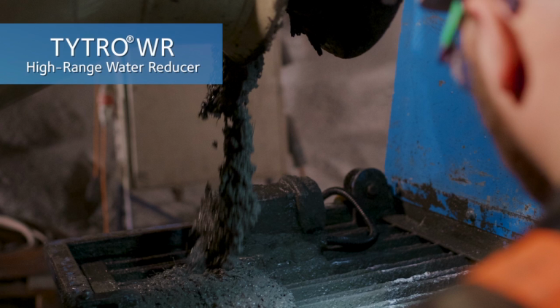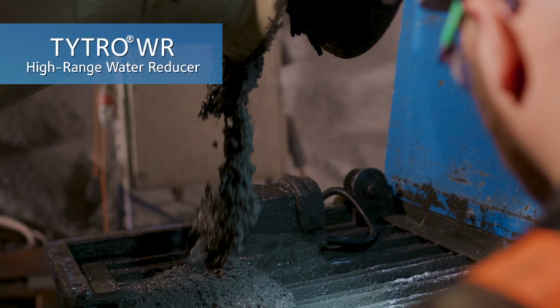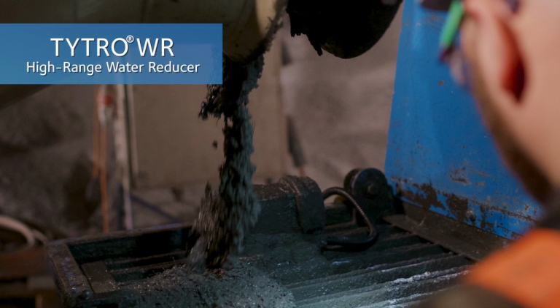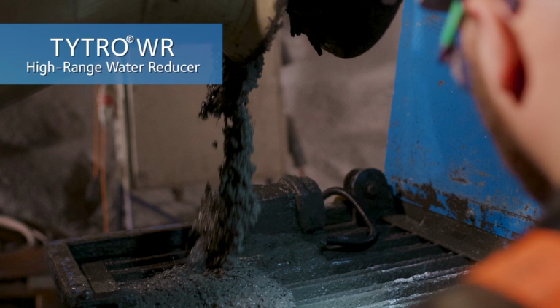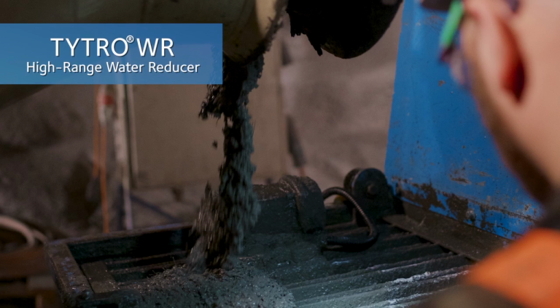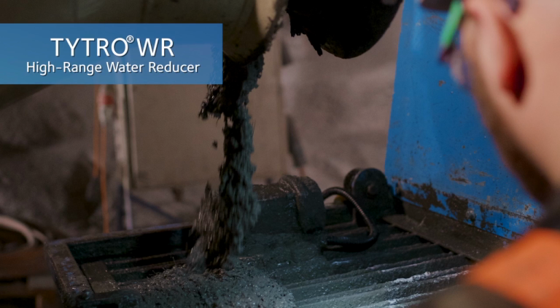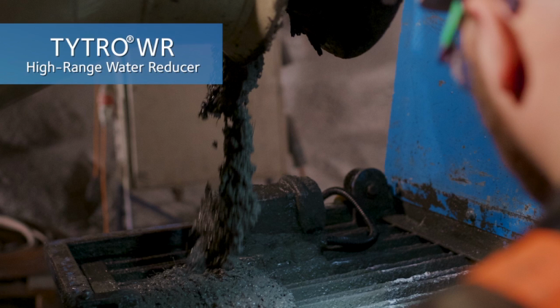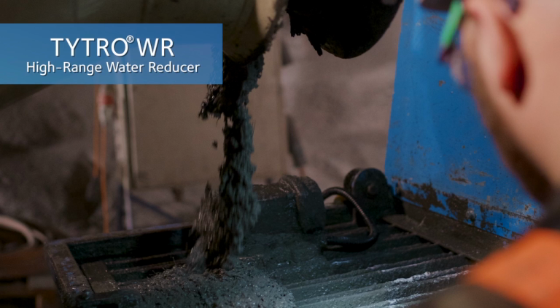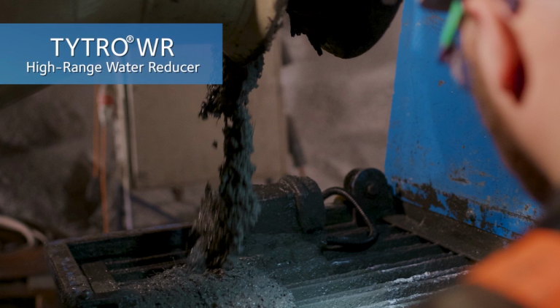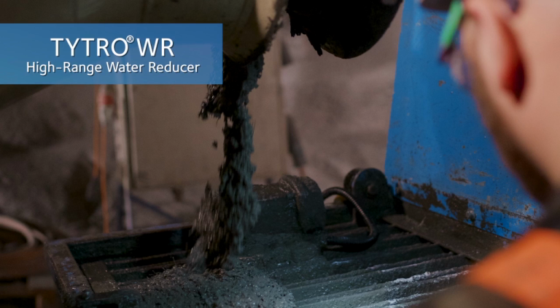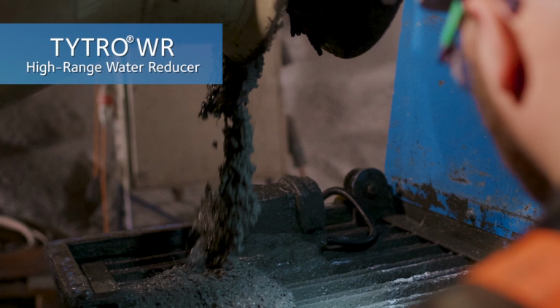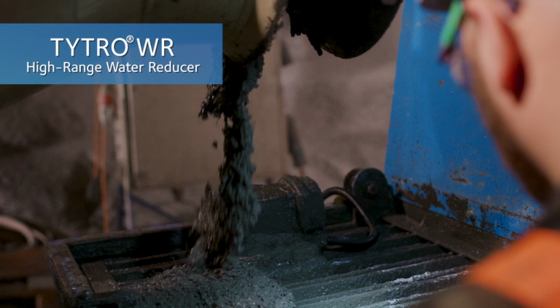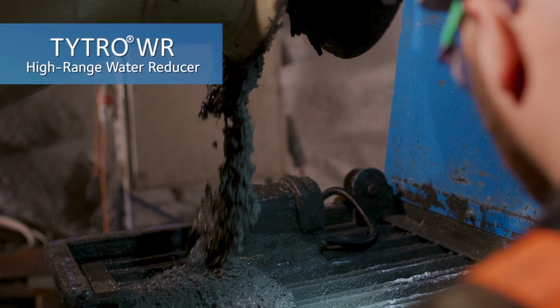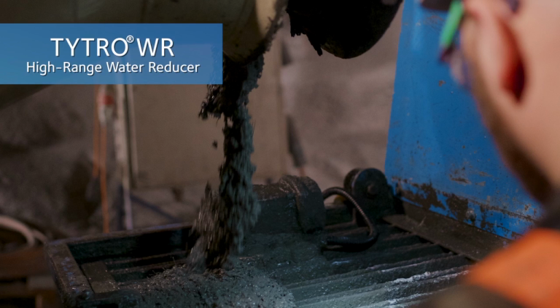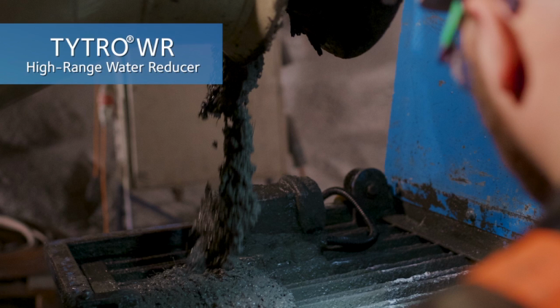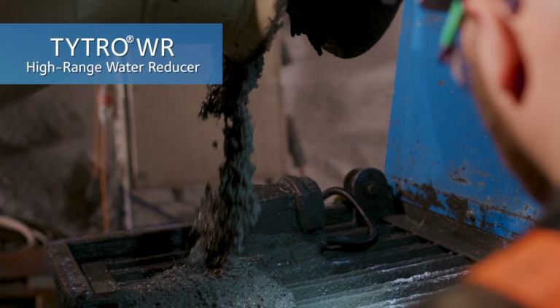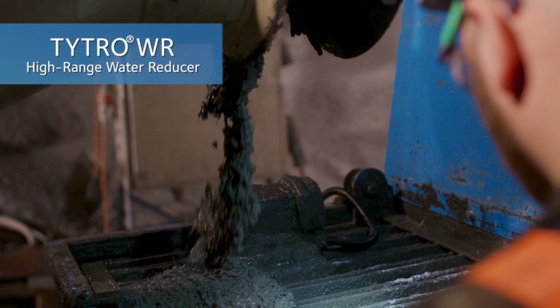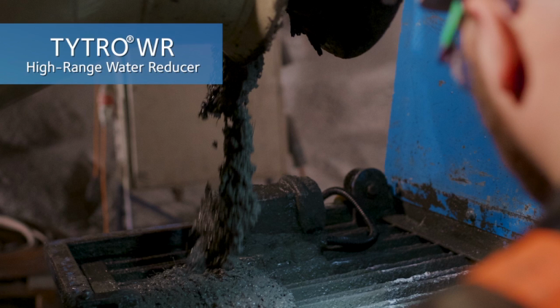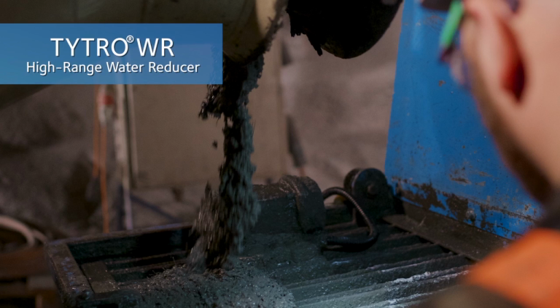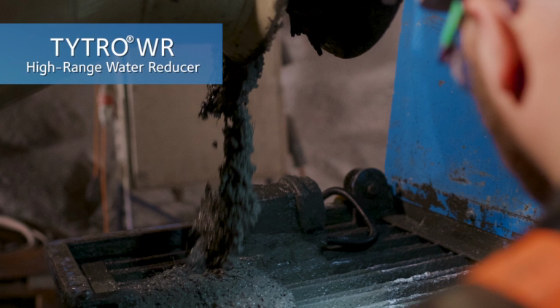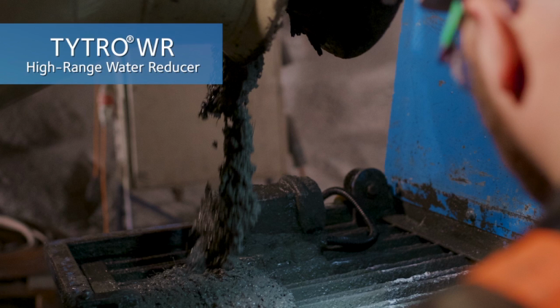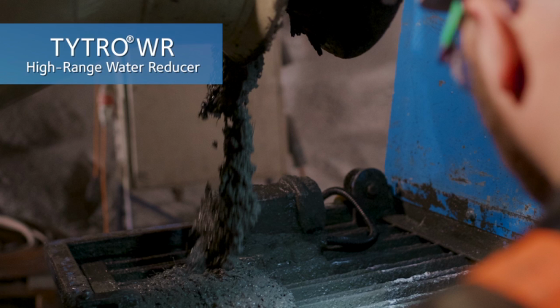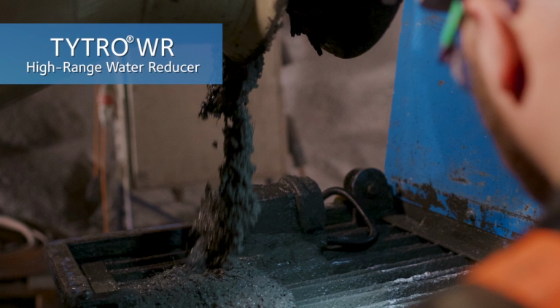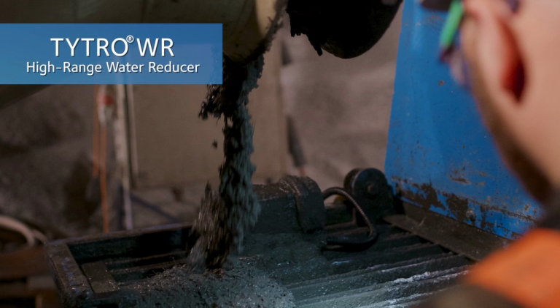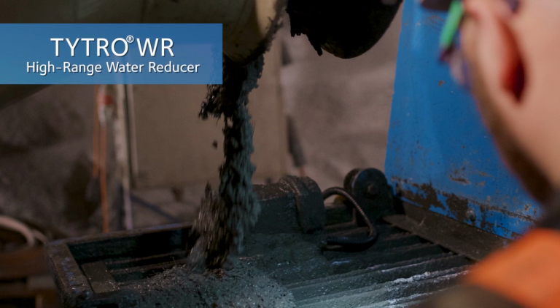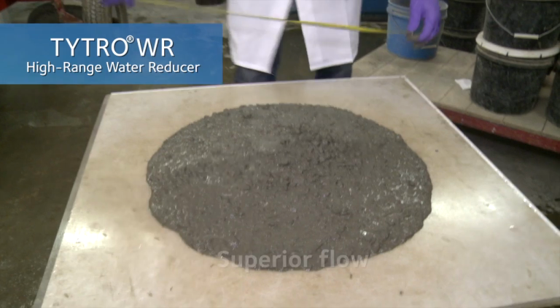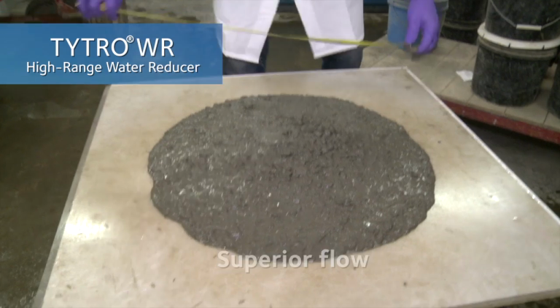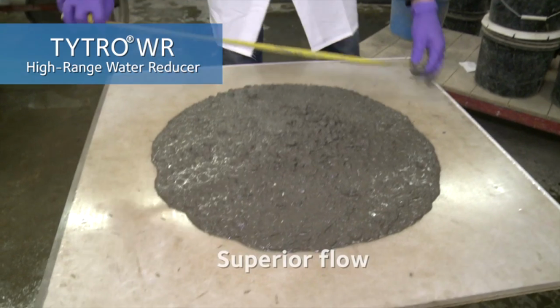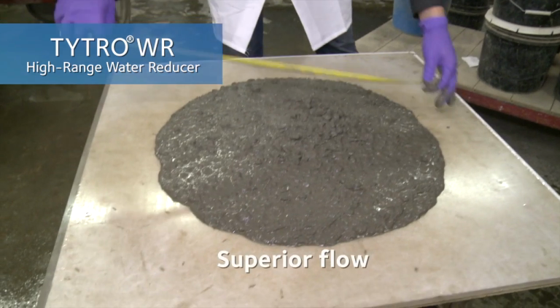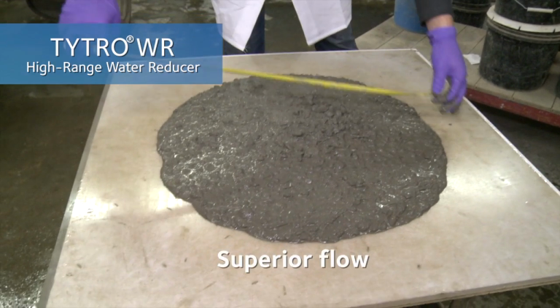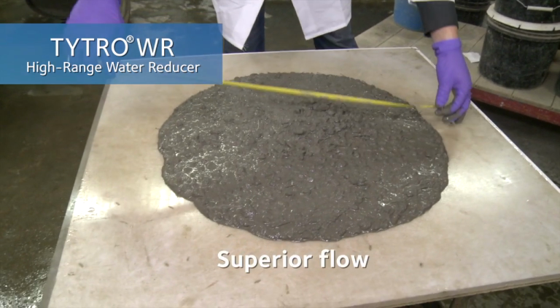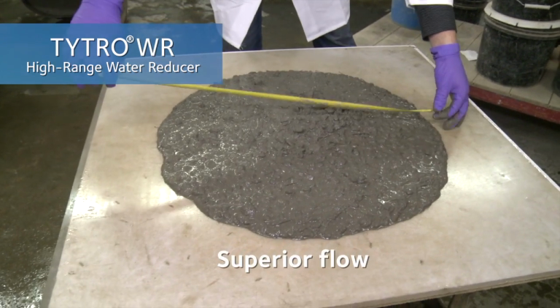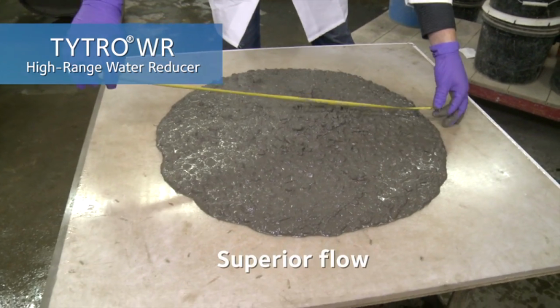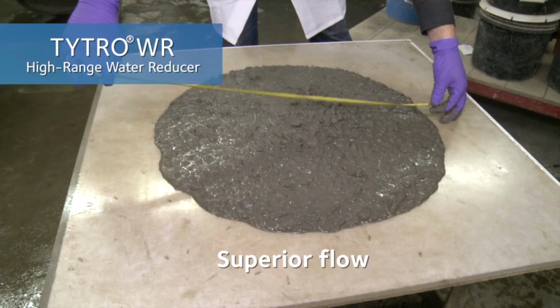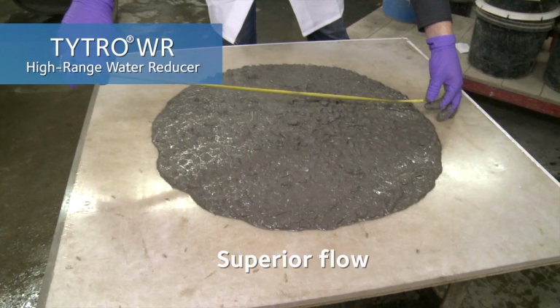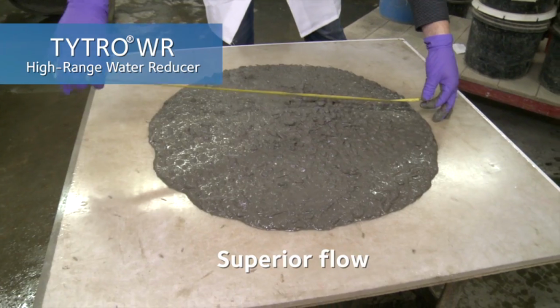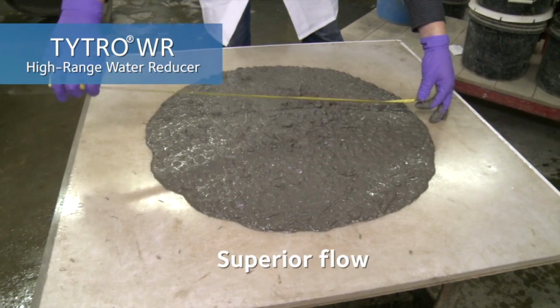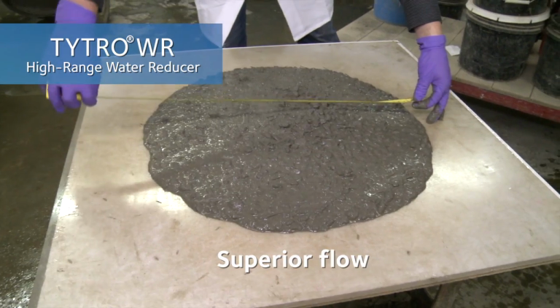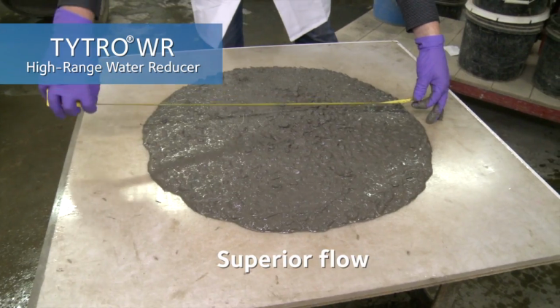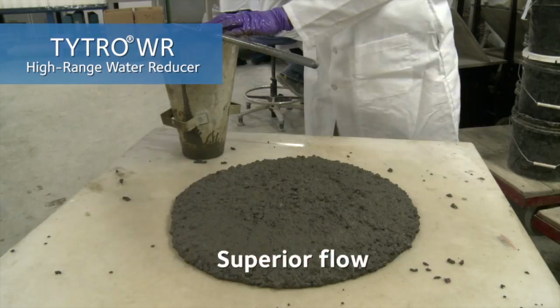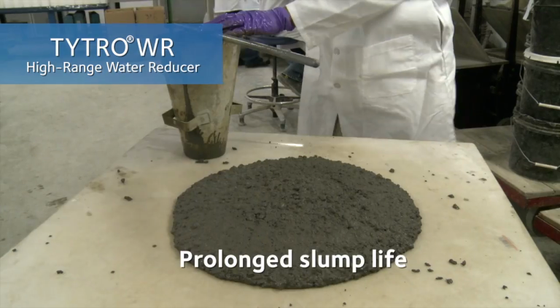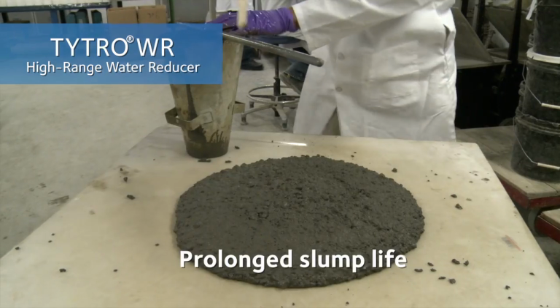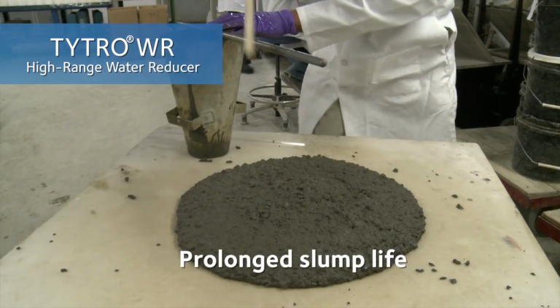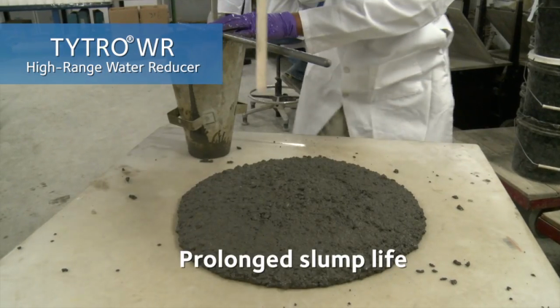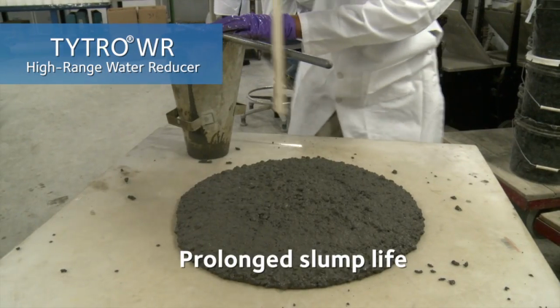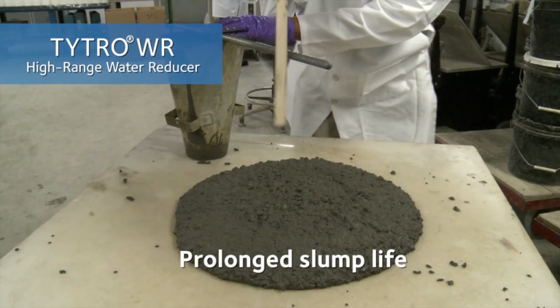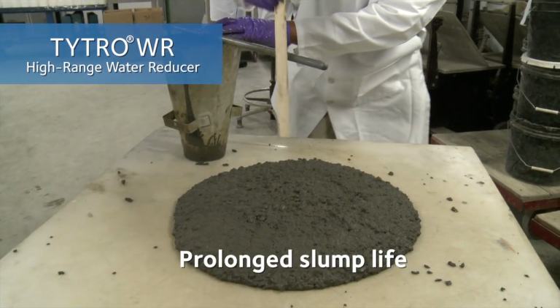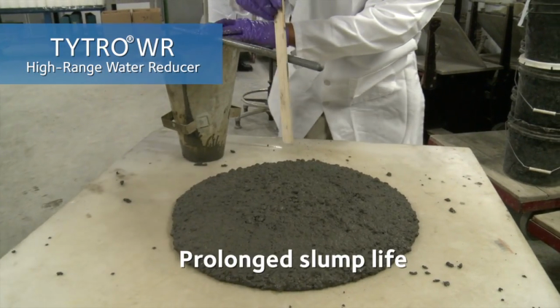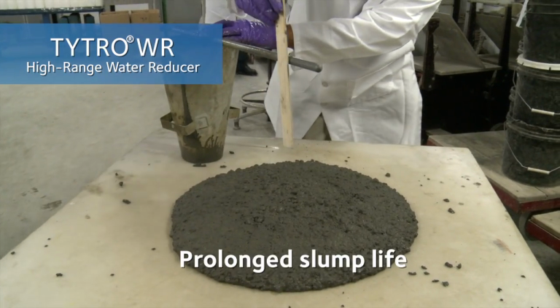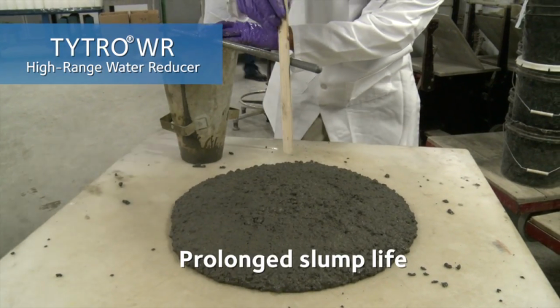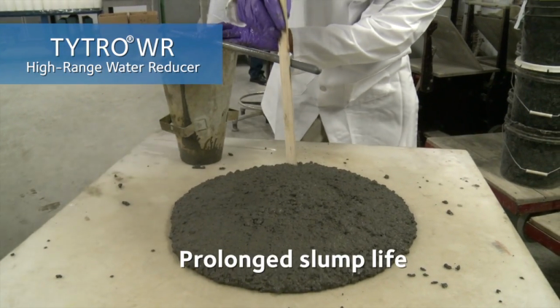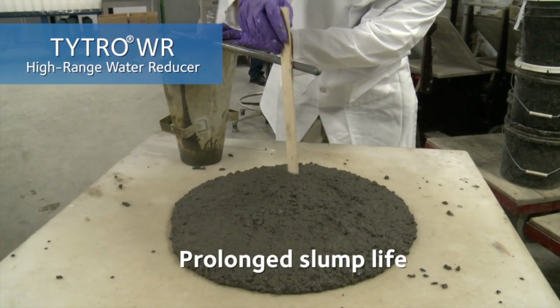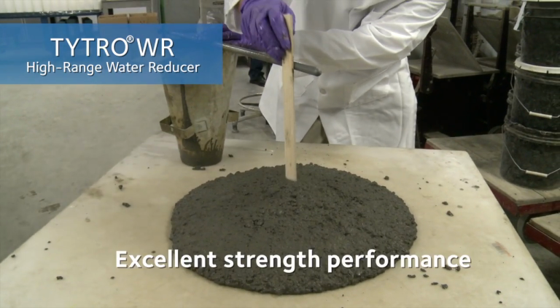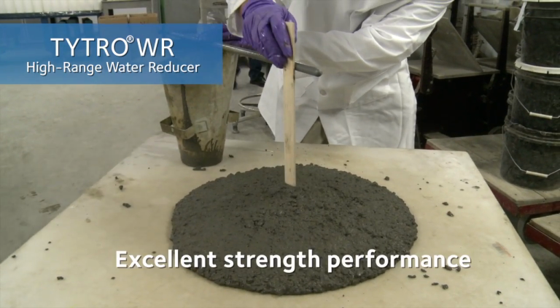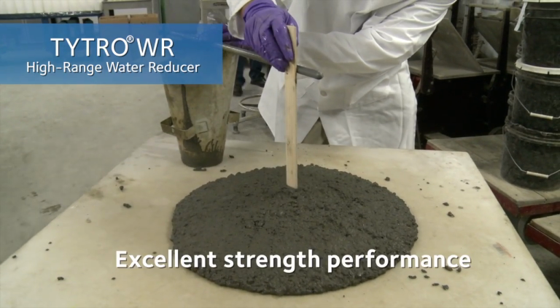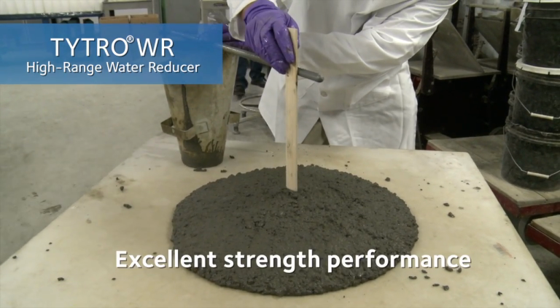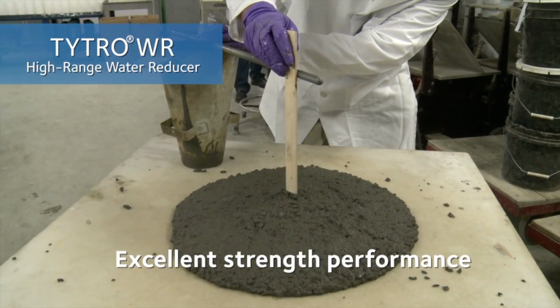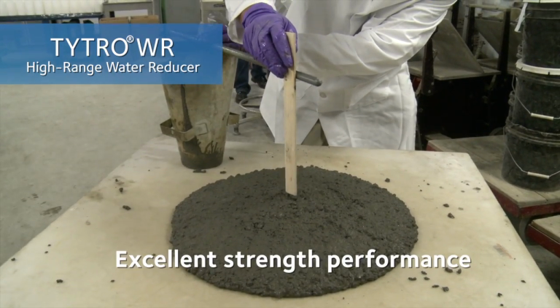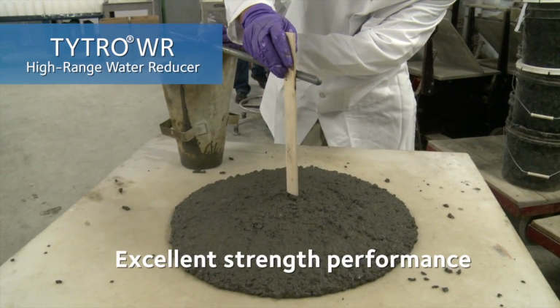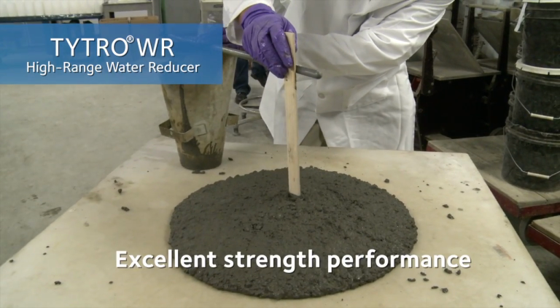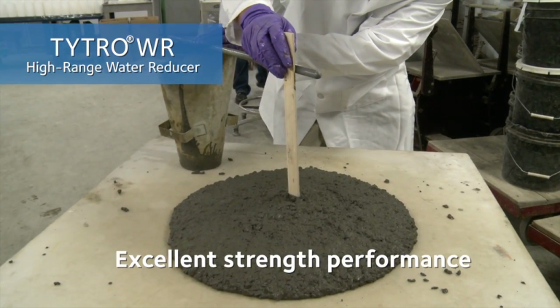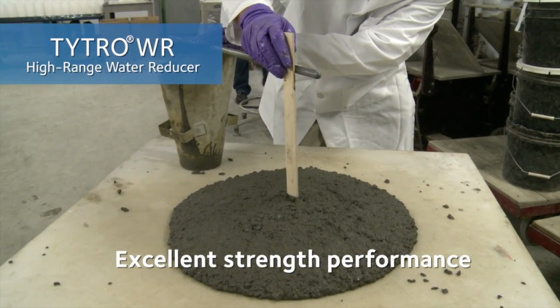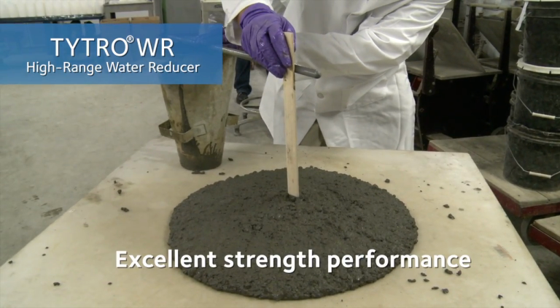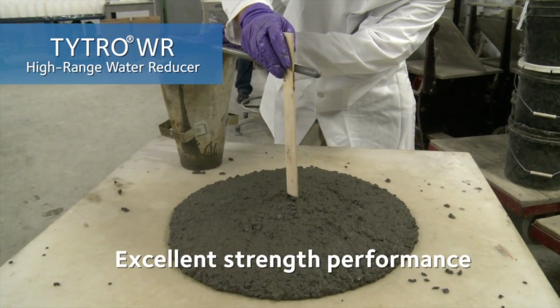TITRO WR high-range water-reducing admixtures provide superior flow, prolonged slump life, and excellent strength performance.